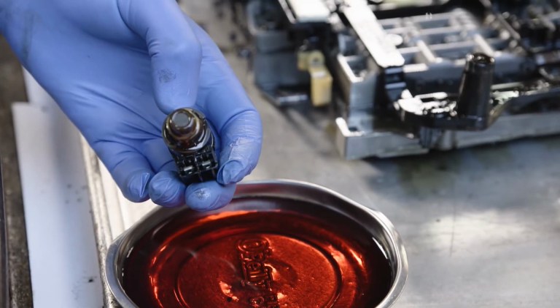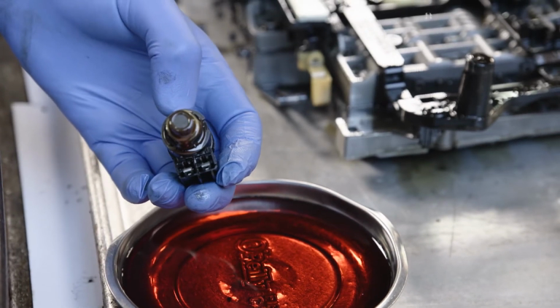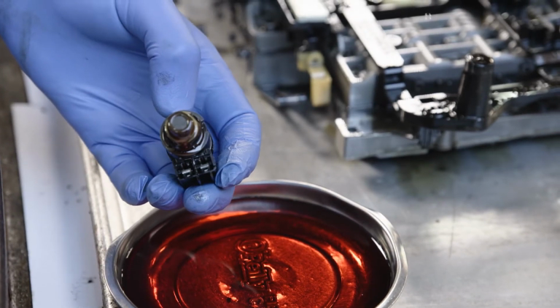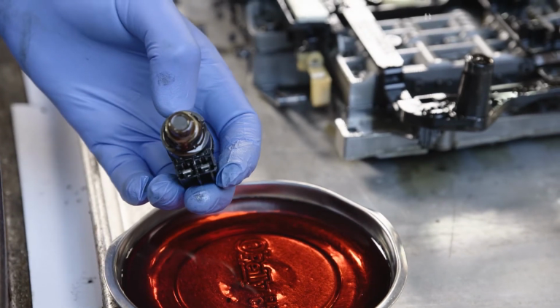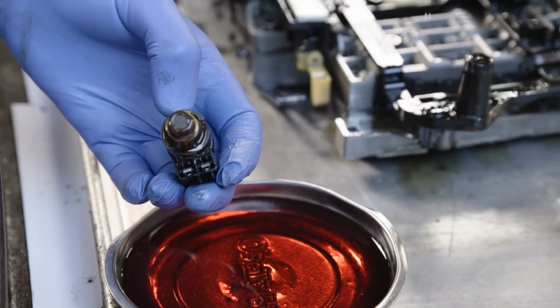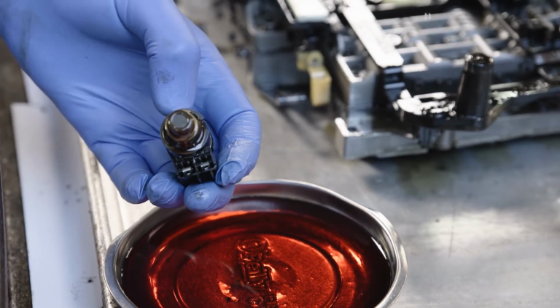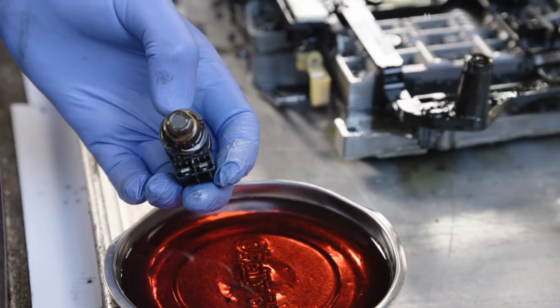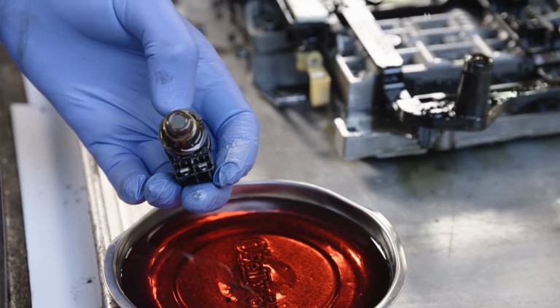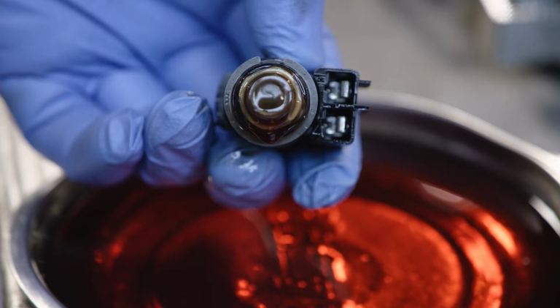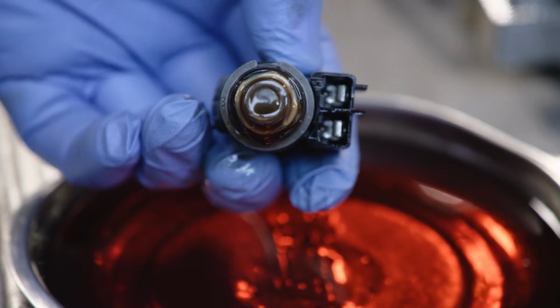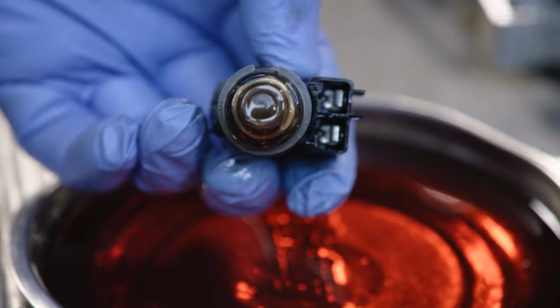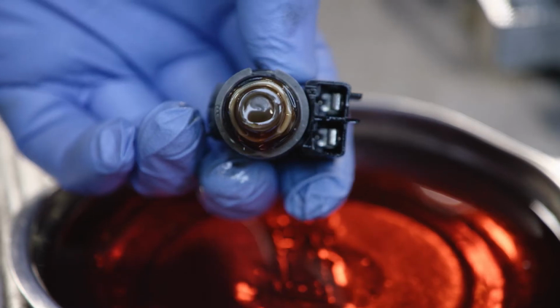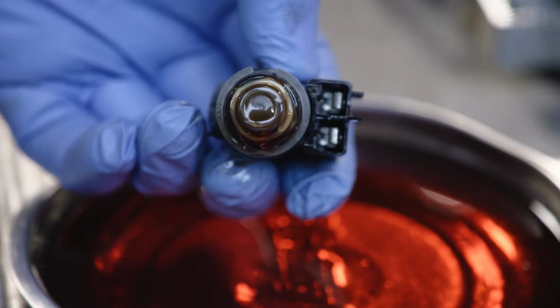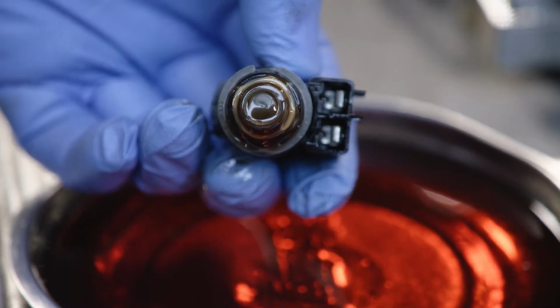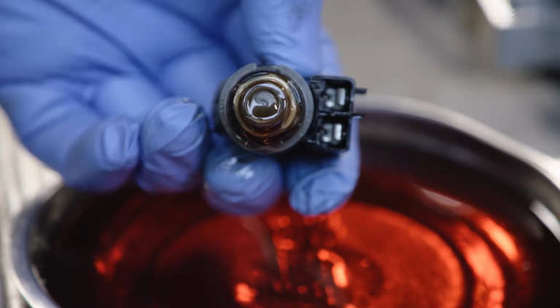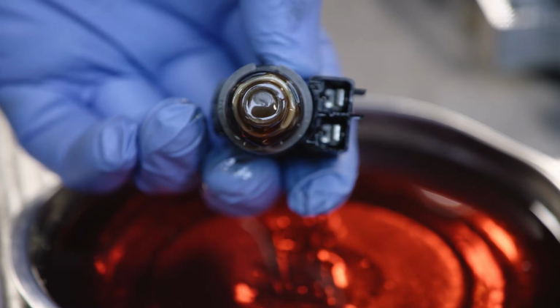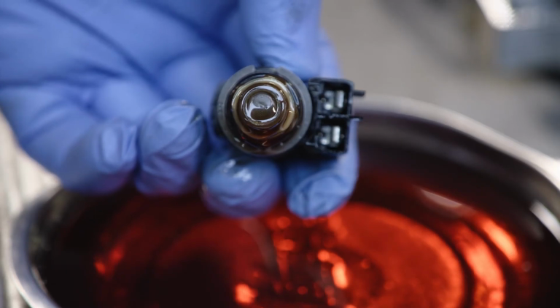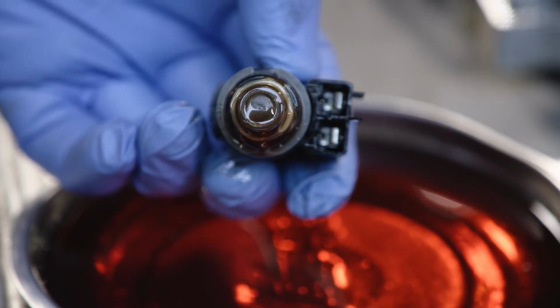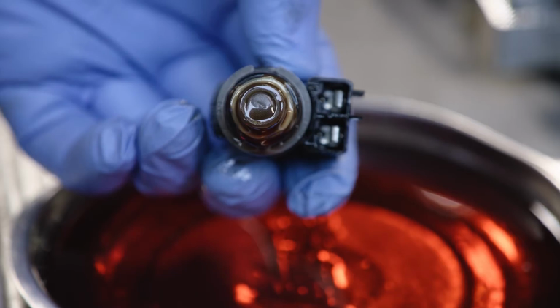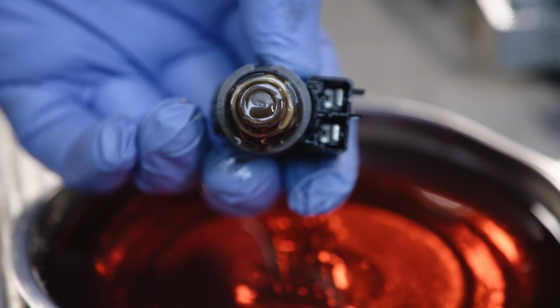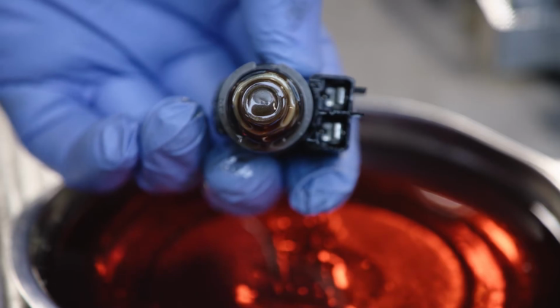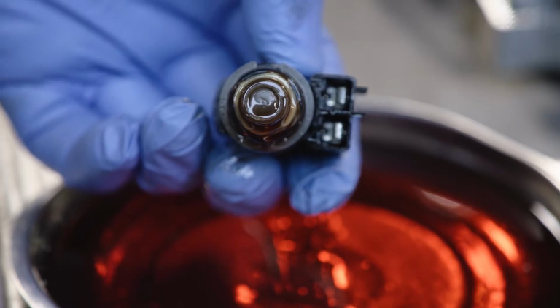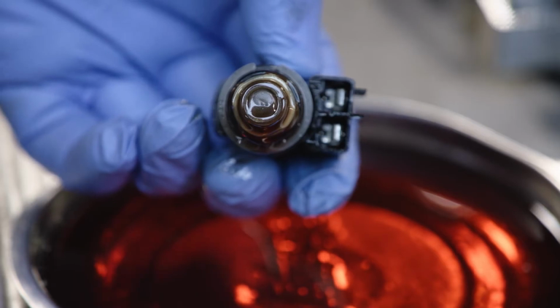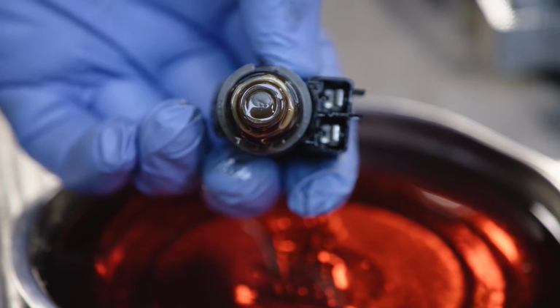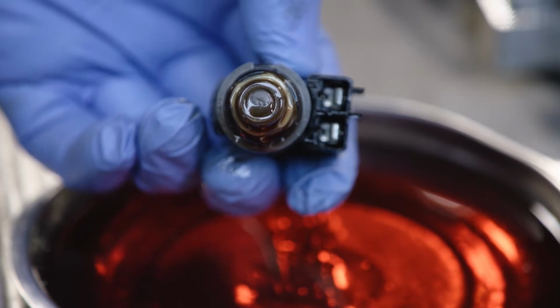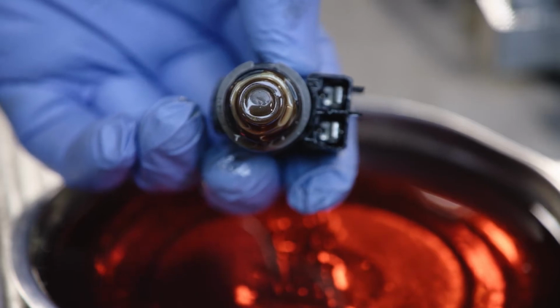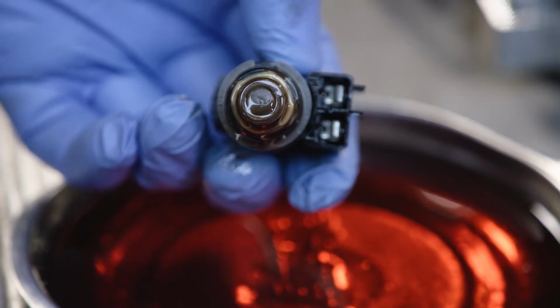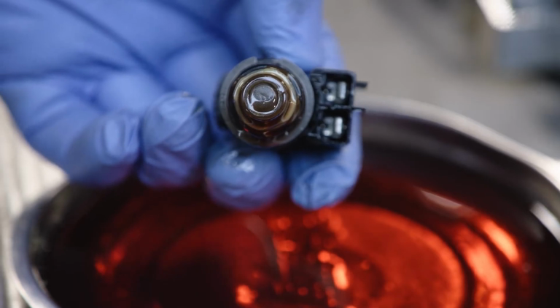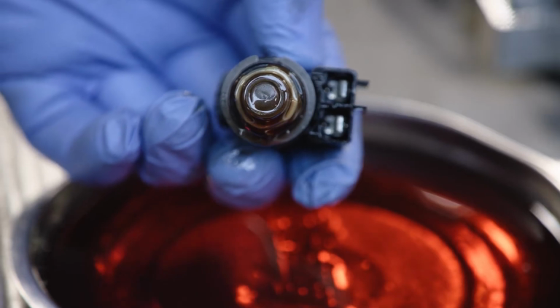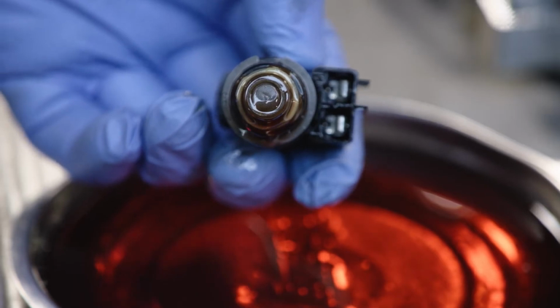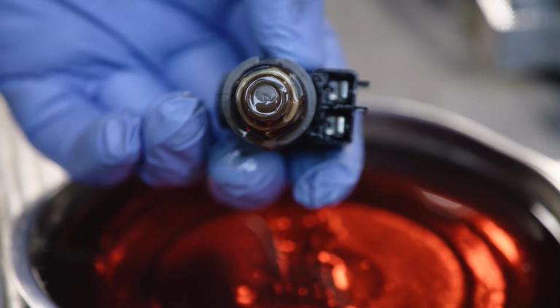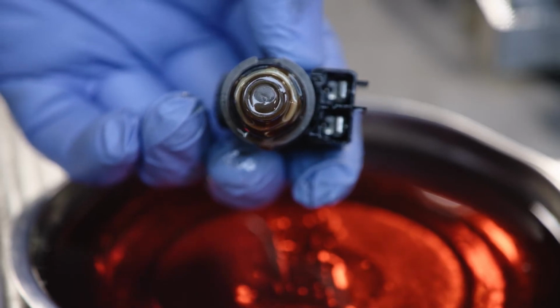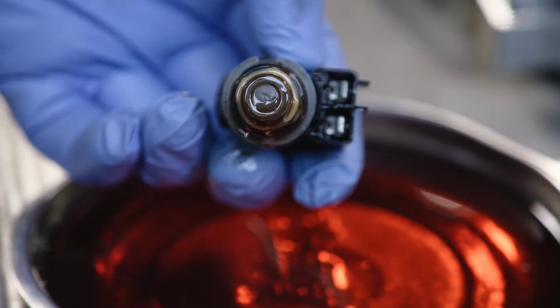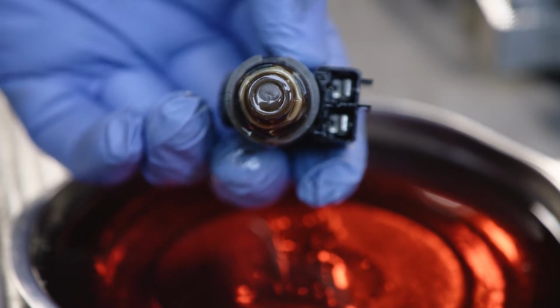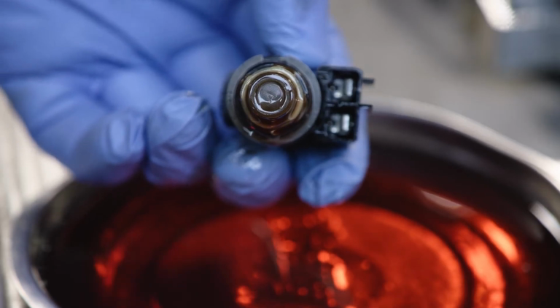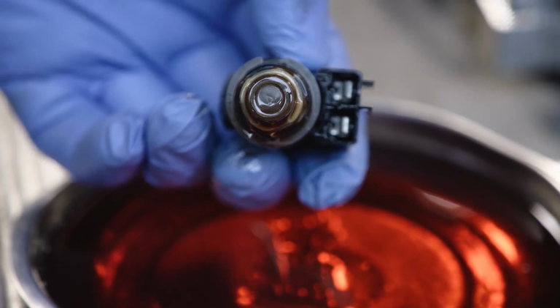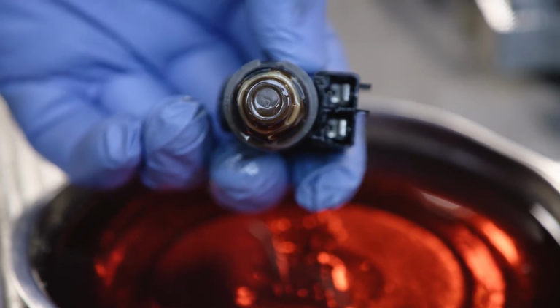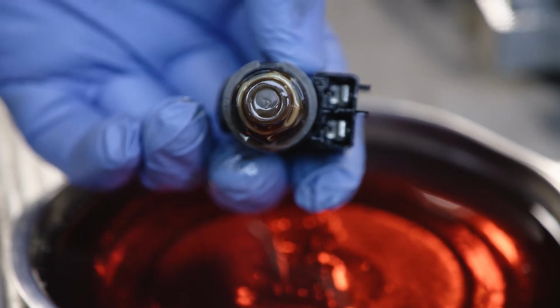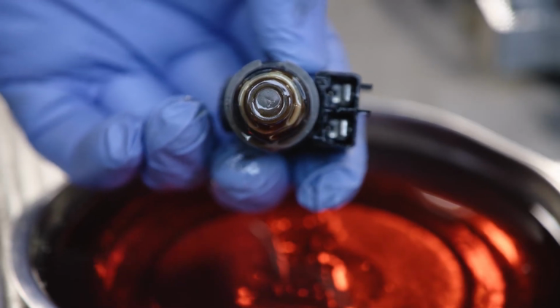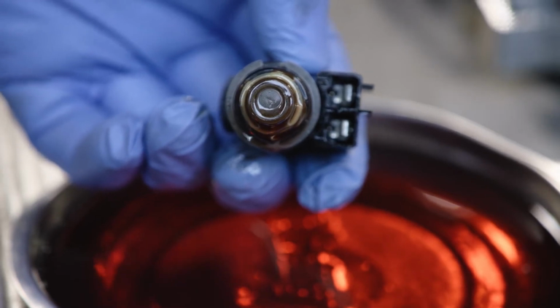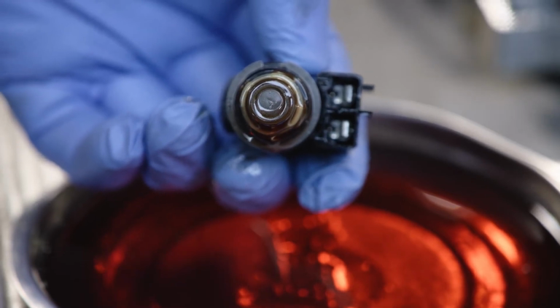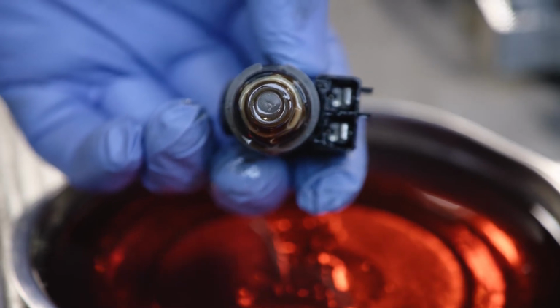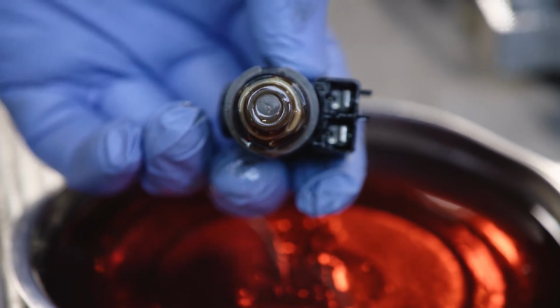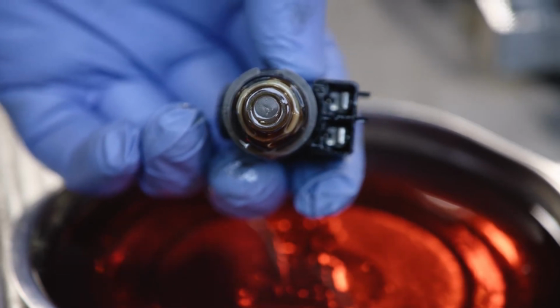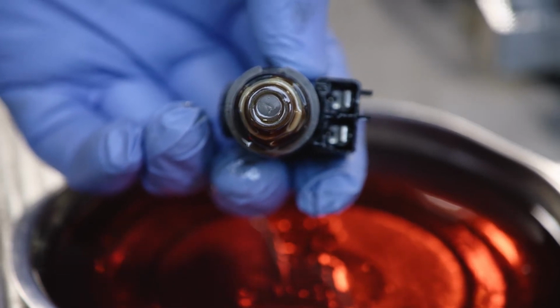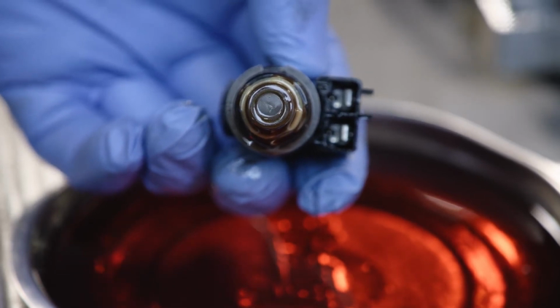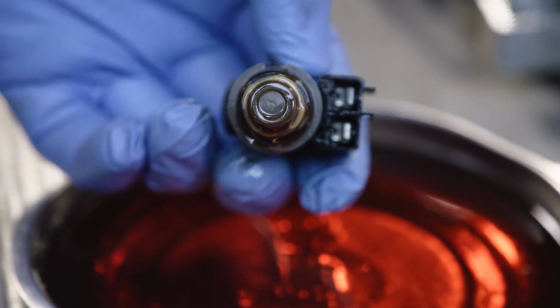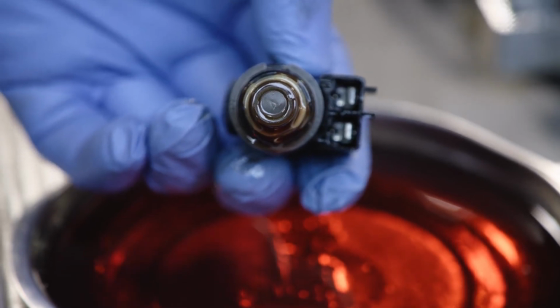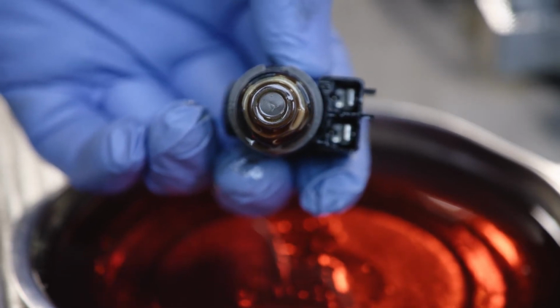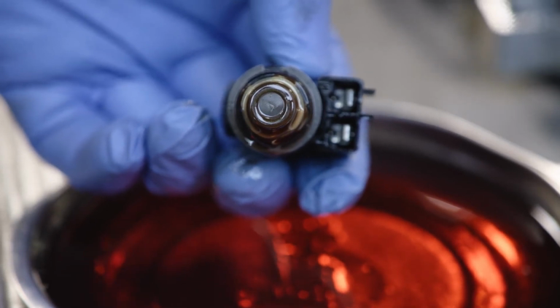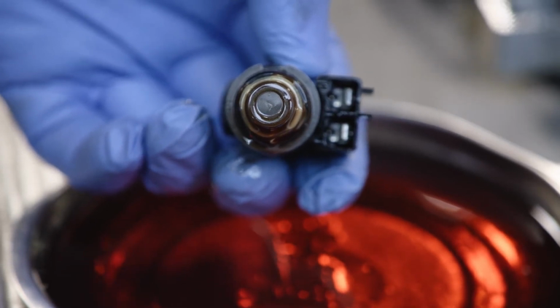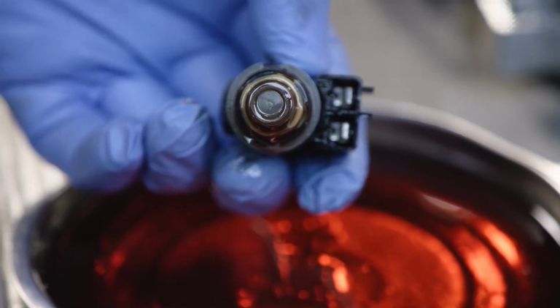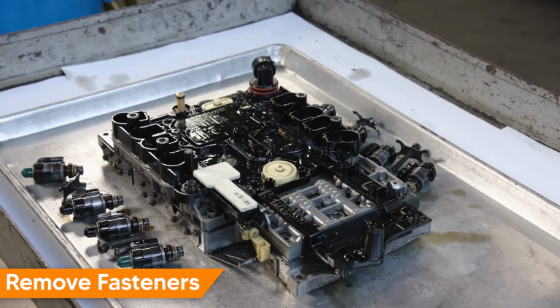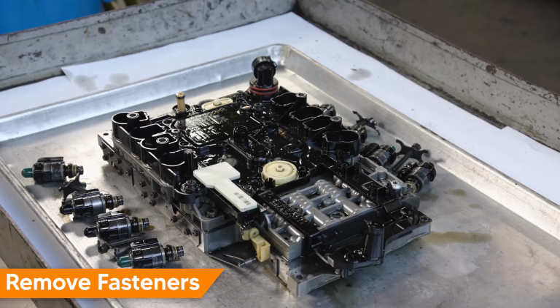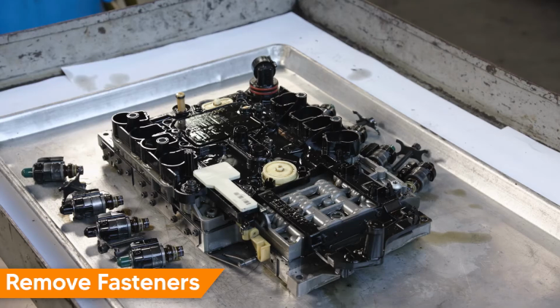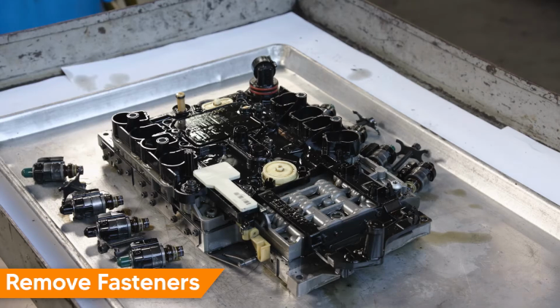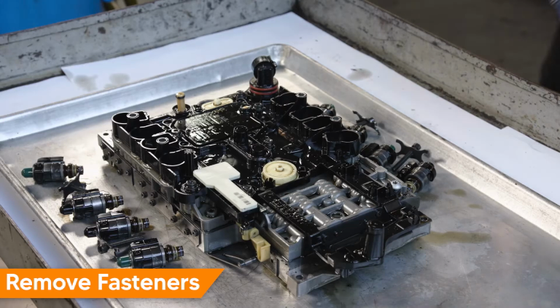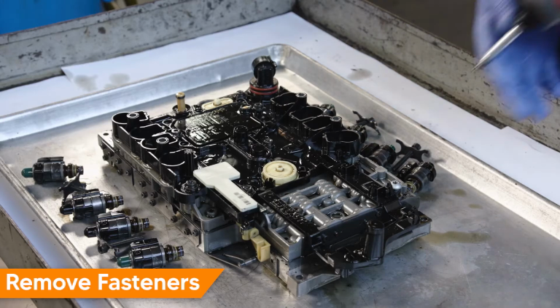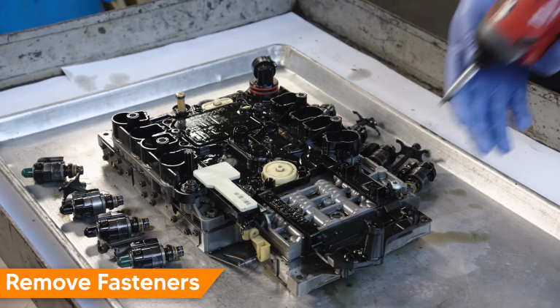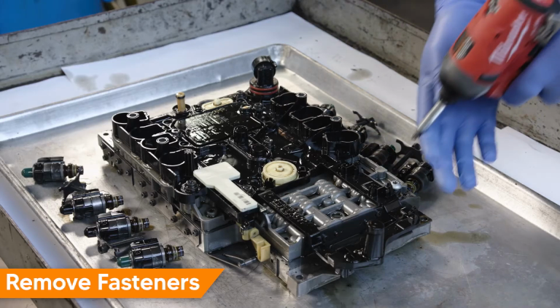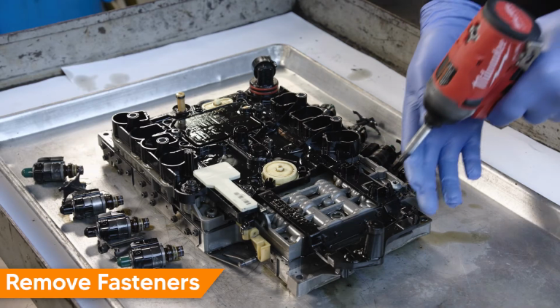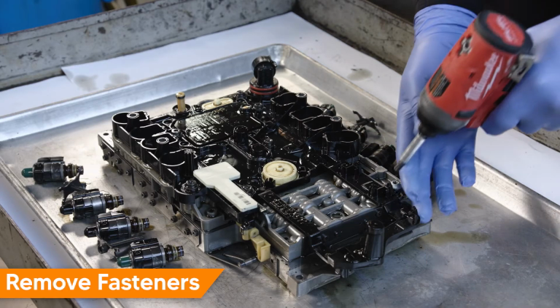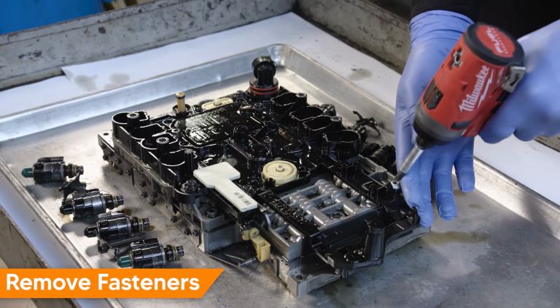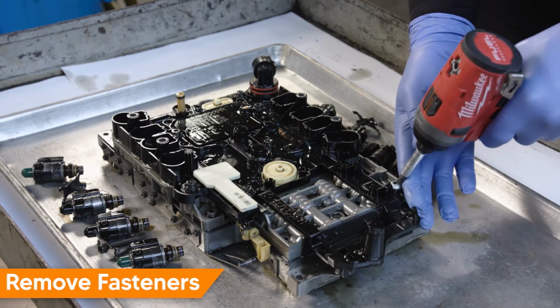Do not use brake cleaner, detergents, or brushes to clean, as damage may occur.